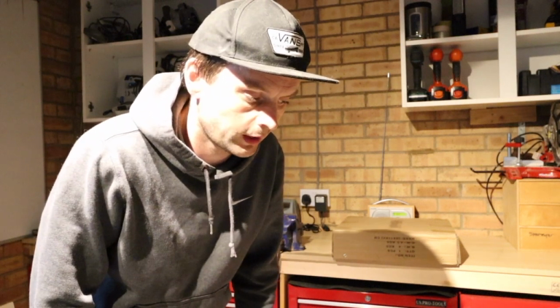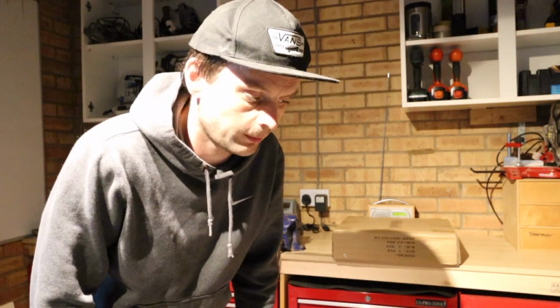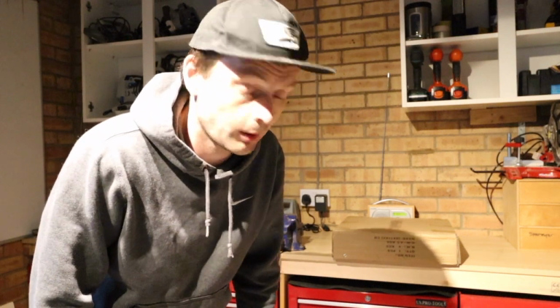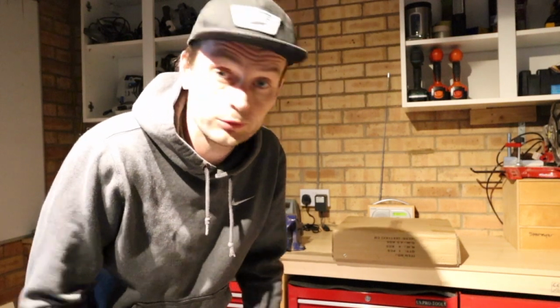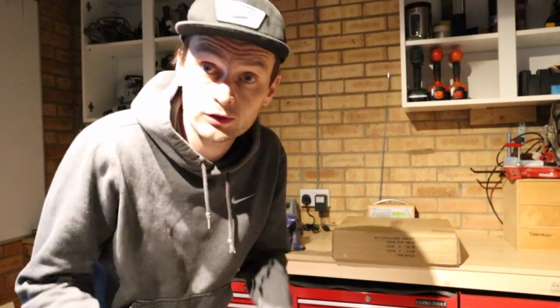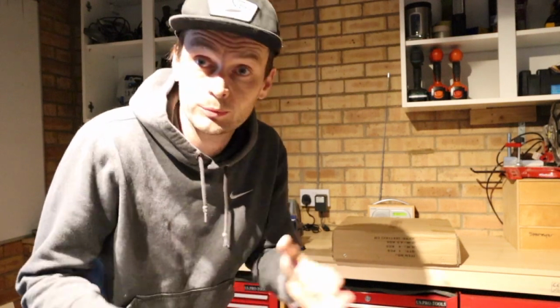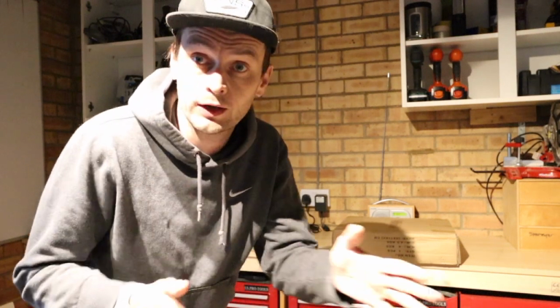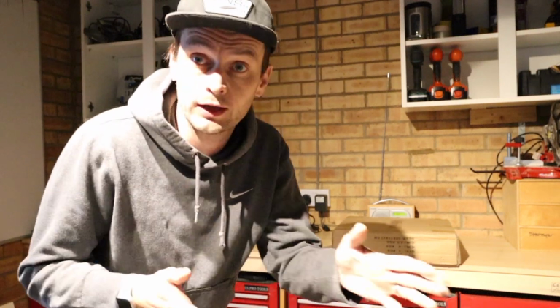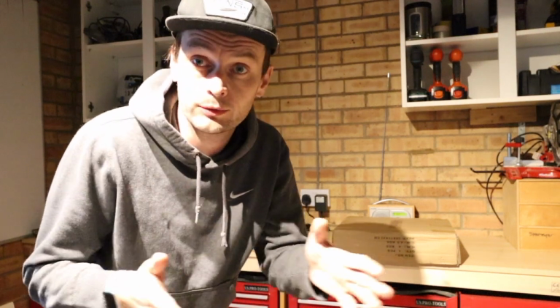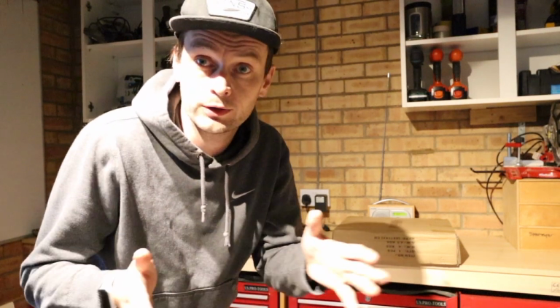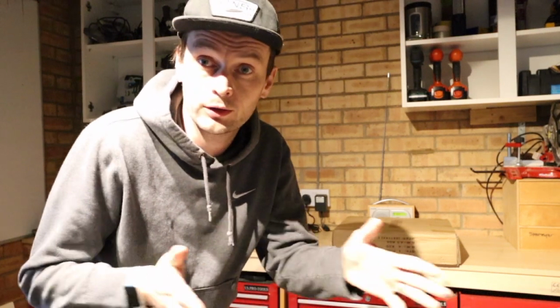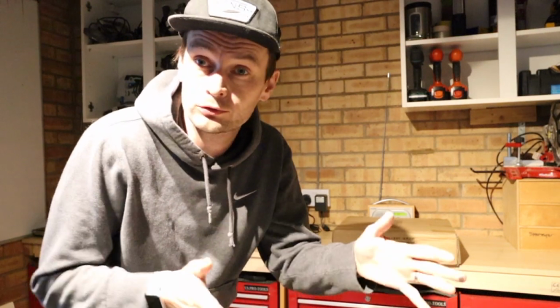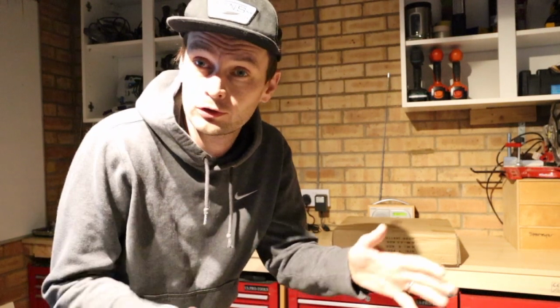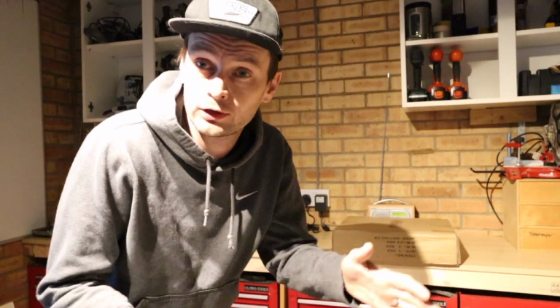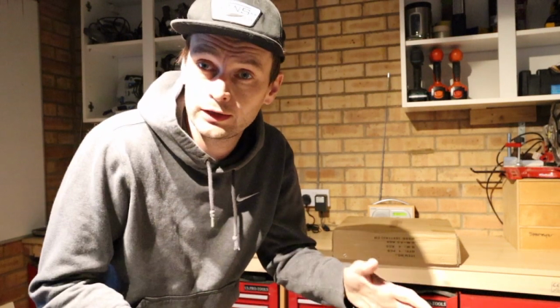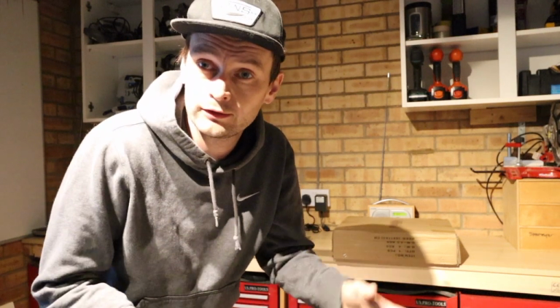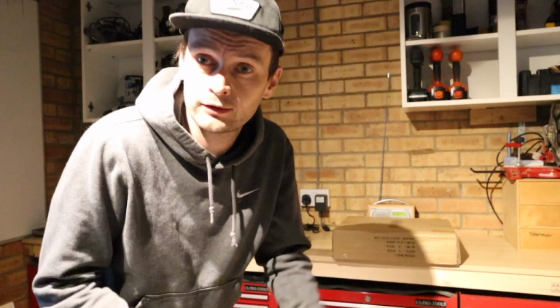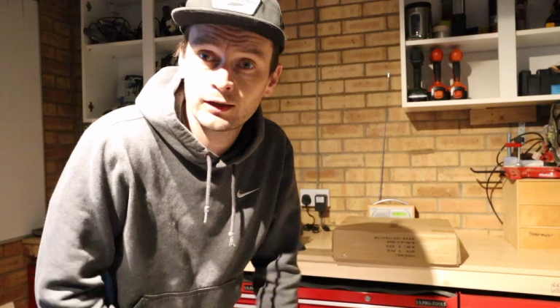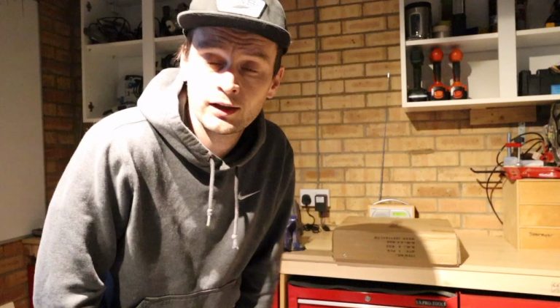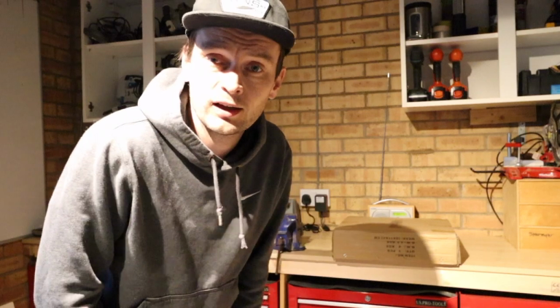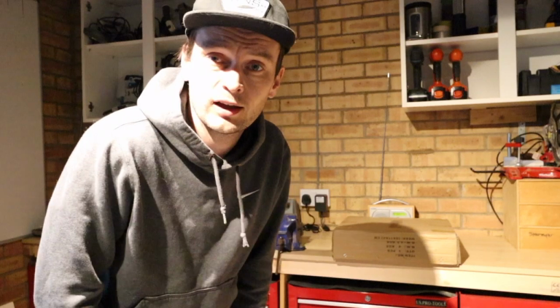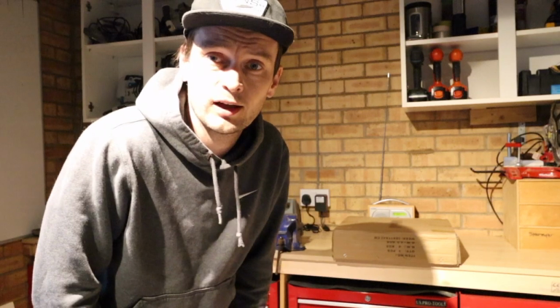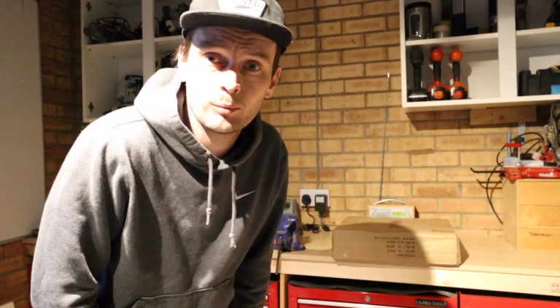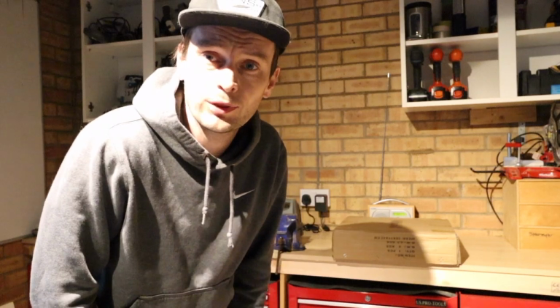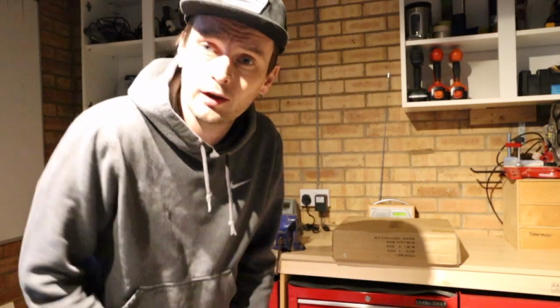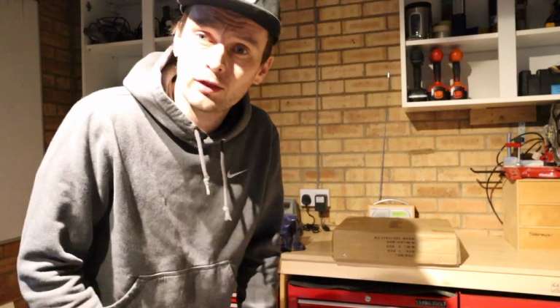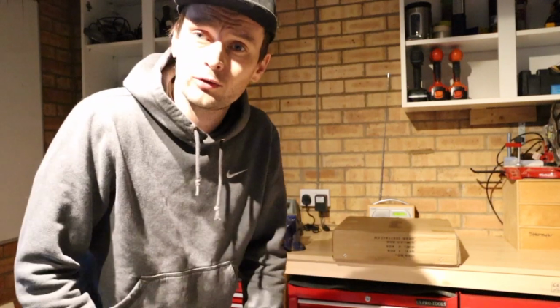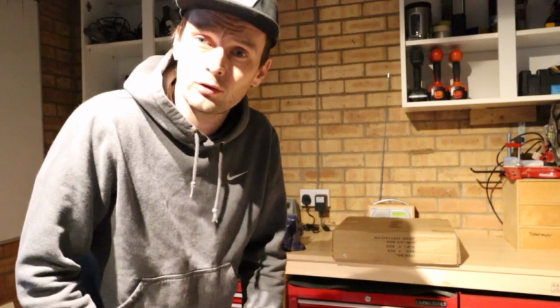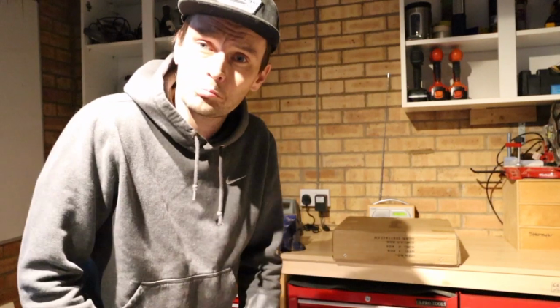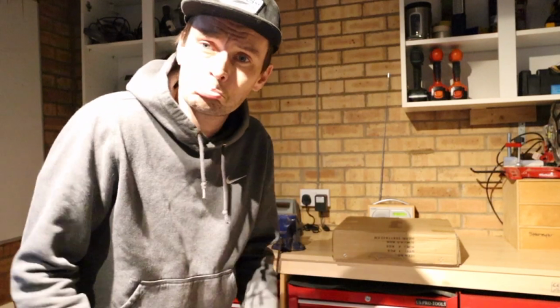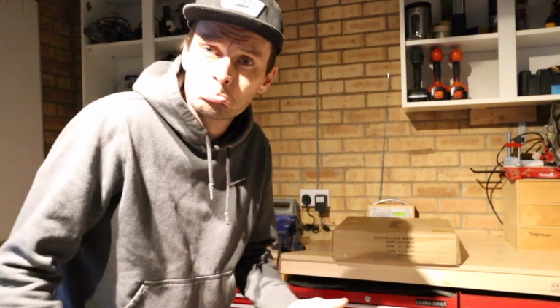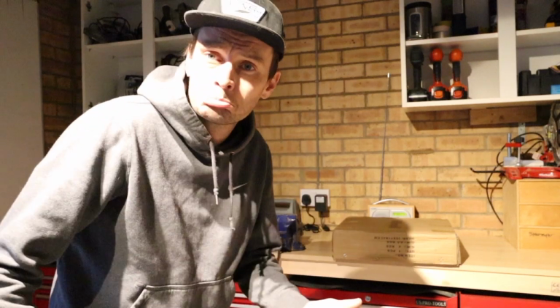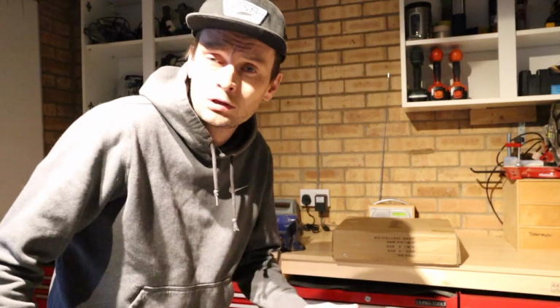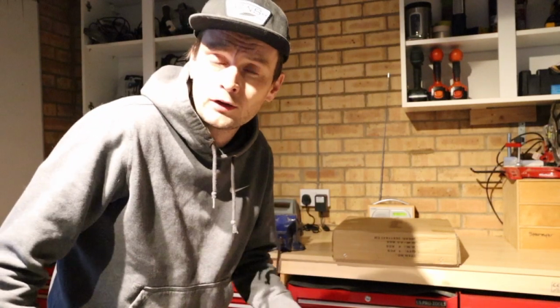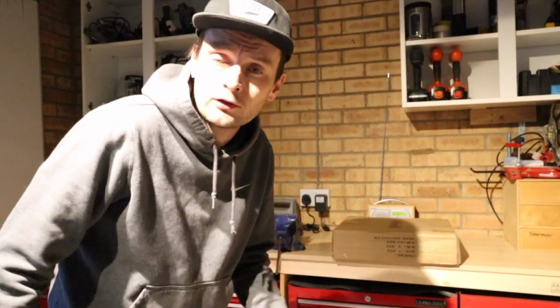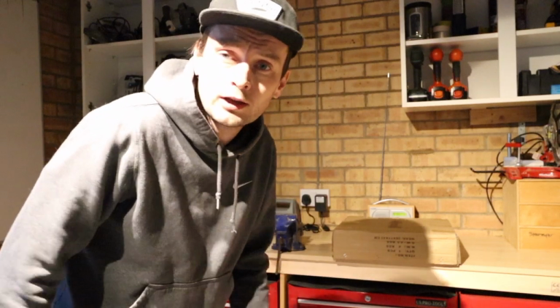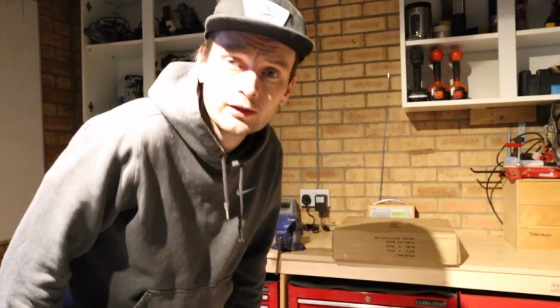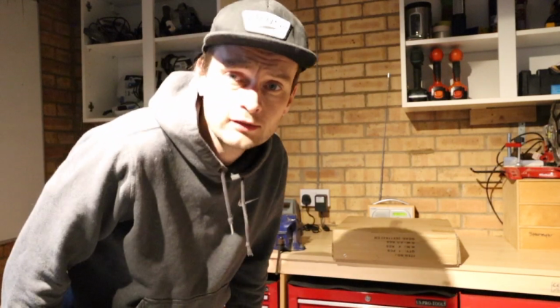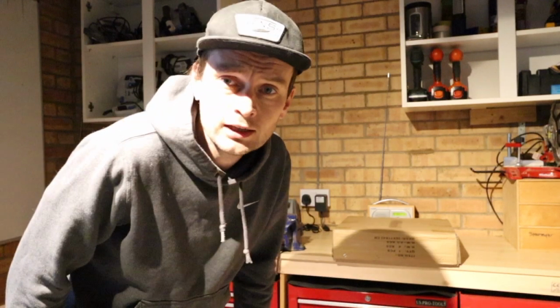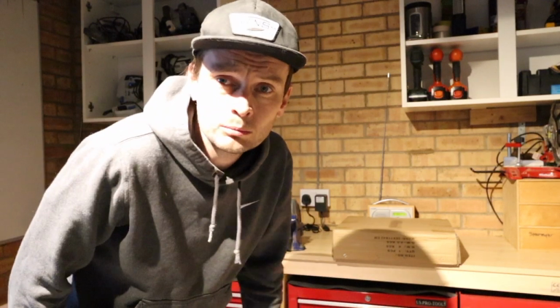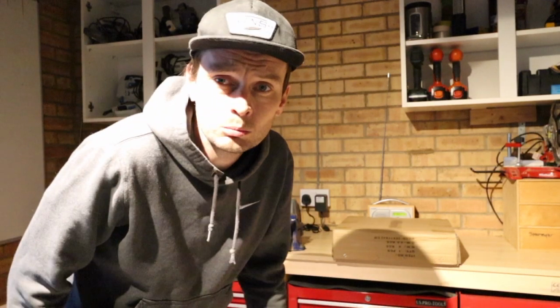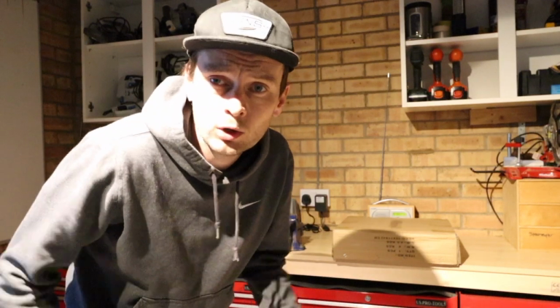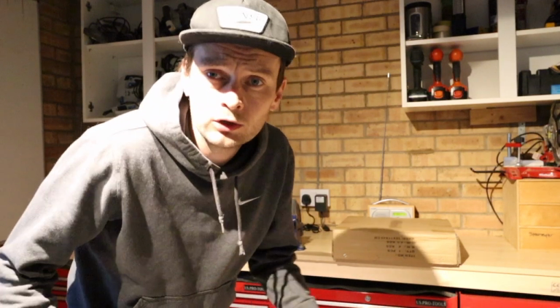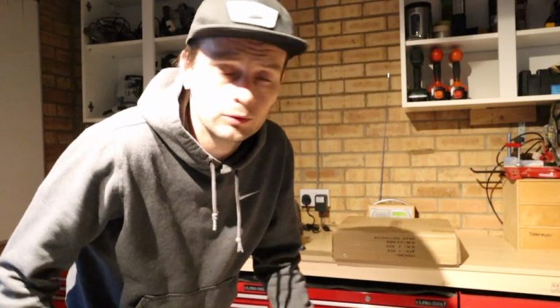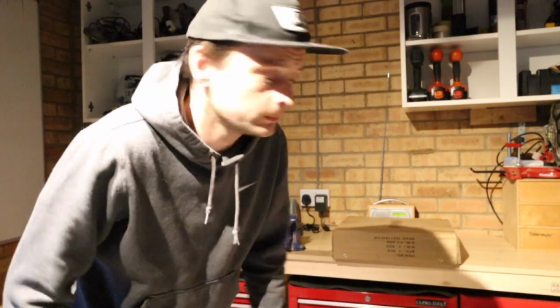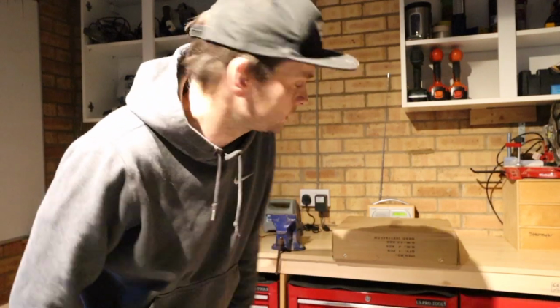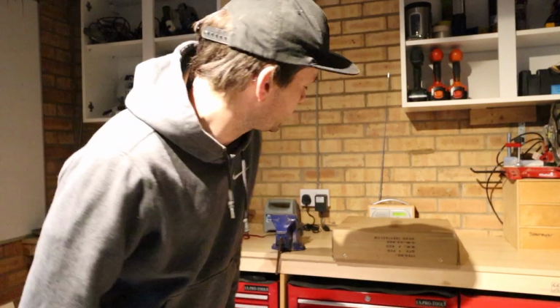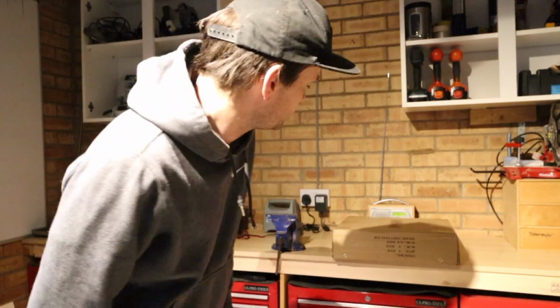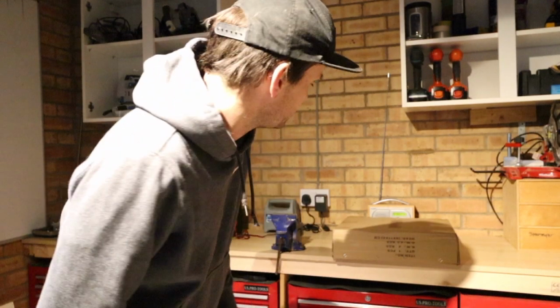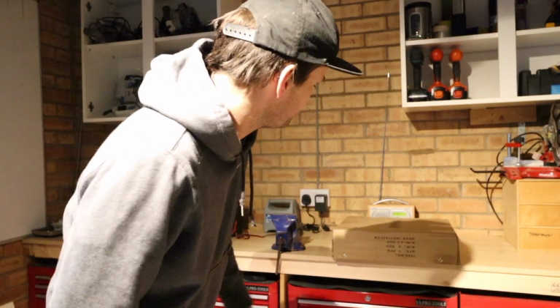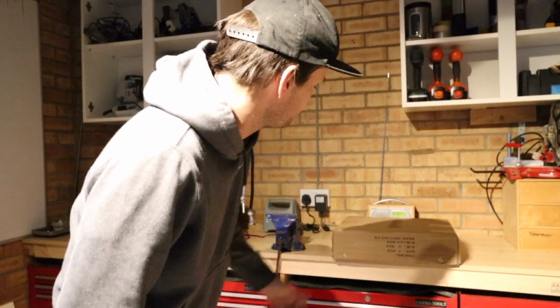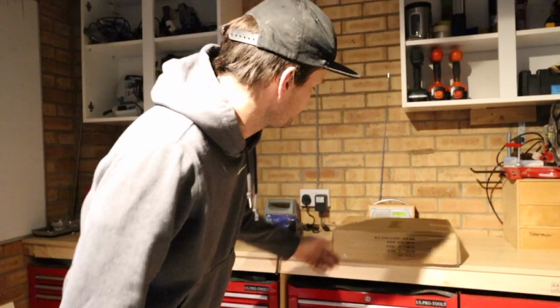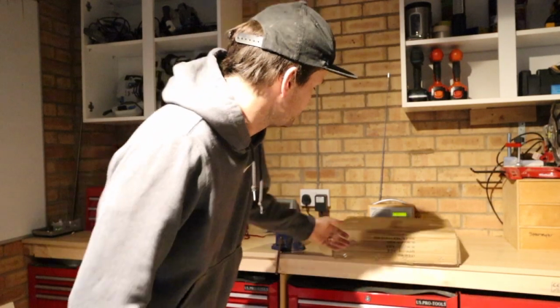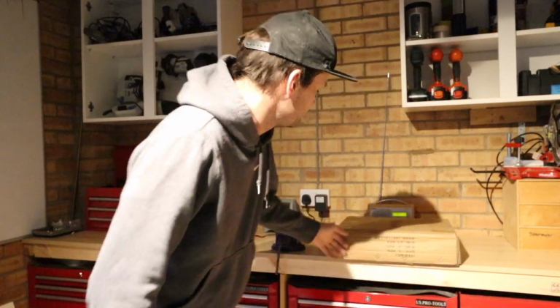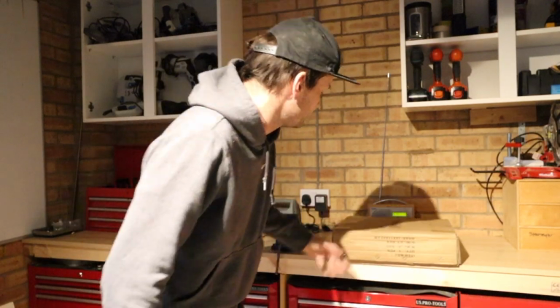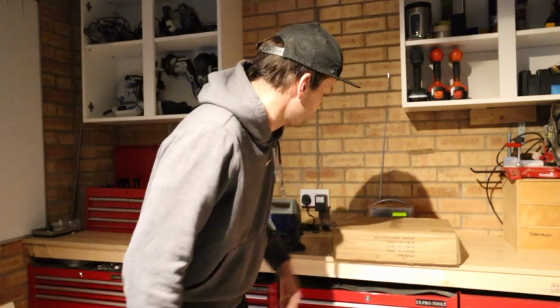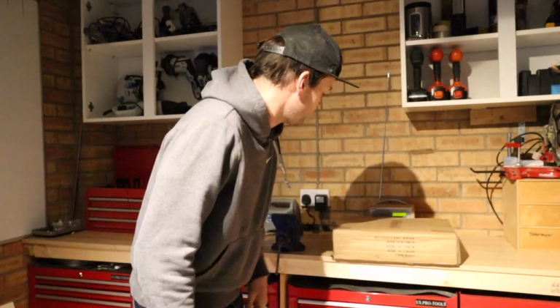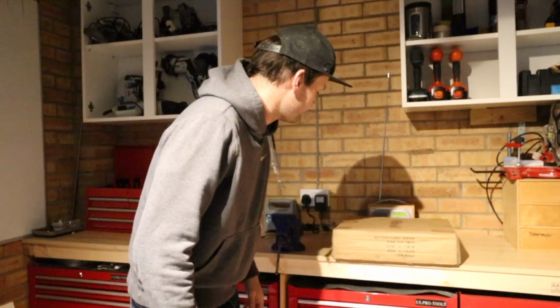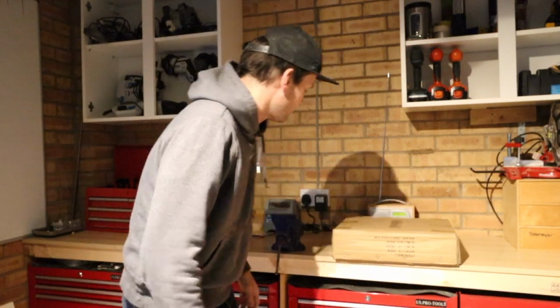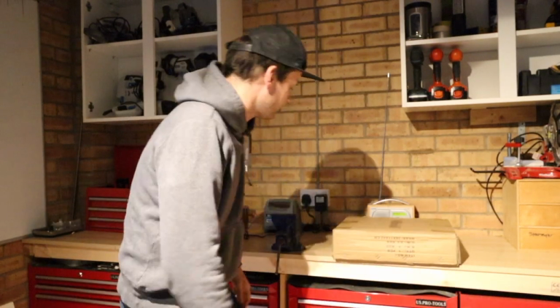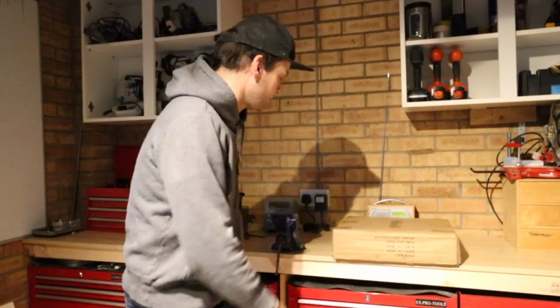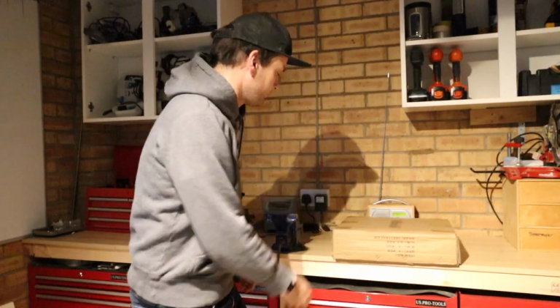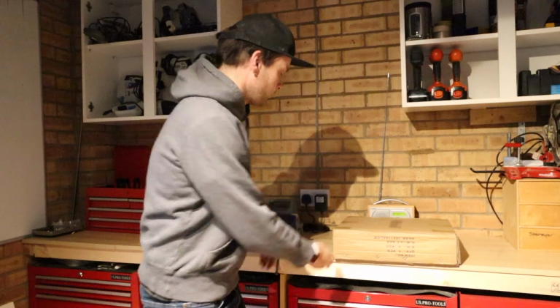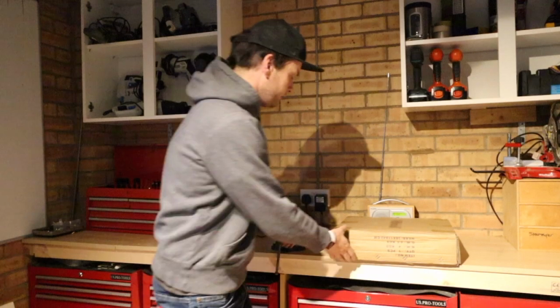I was going to buy one of those trolleys, but then I thought, if you can get a seat, why not? So let's get on with the unboxing.